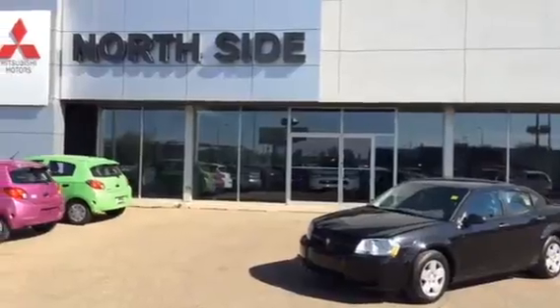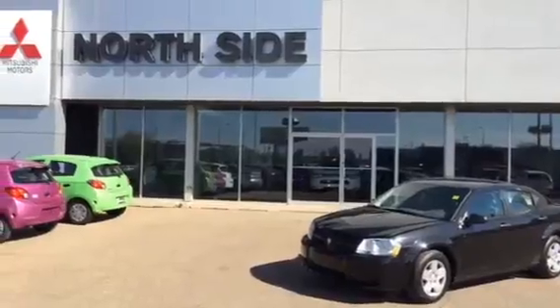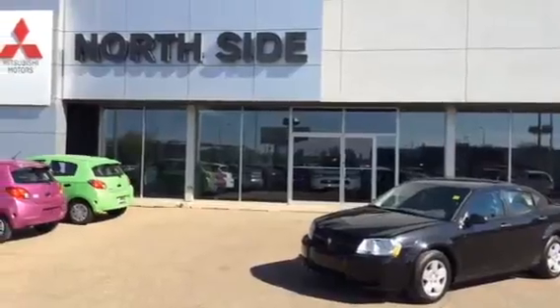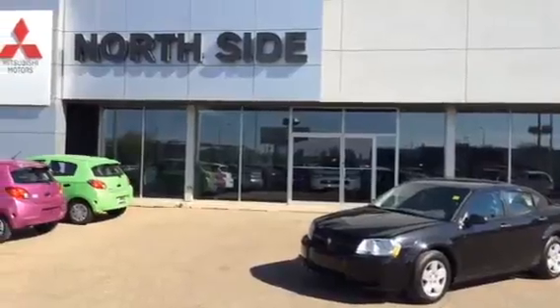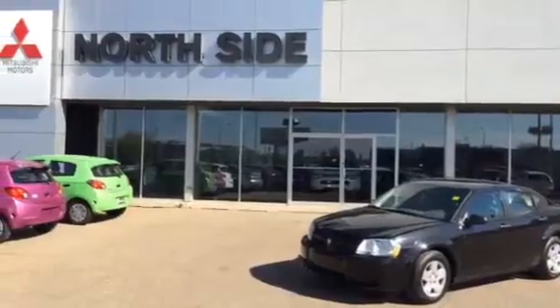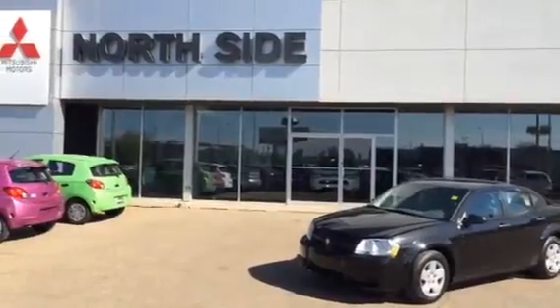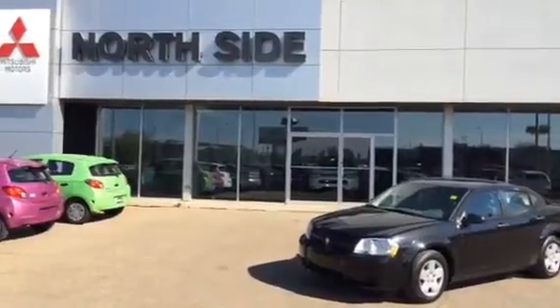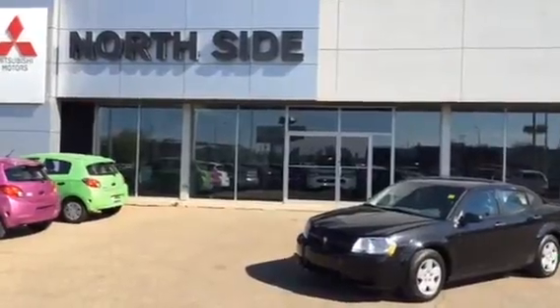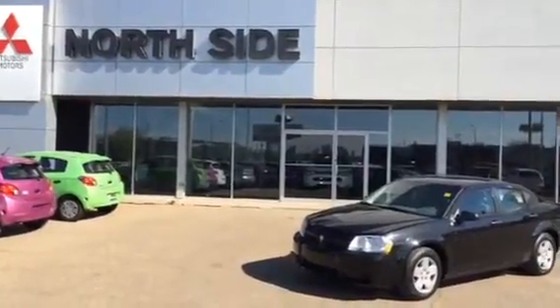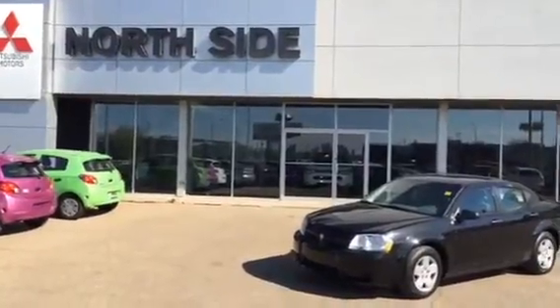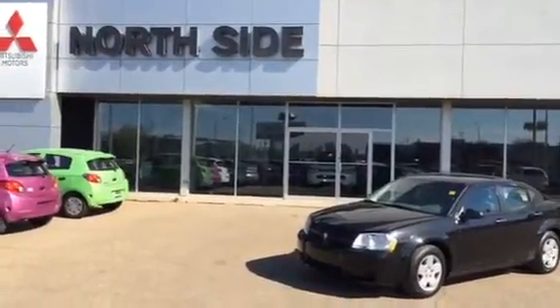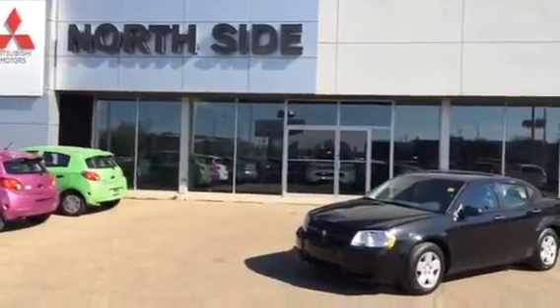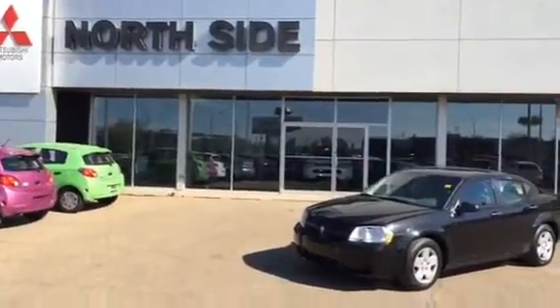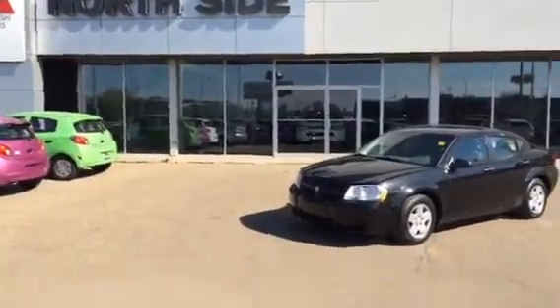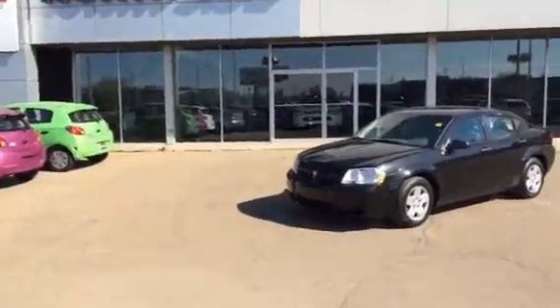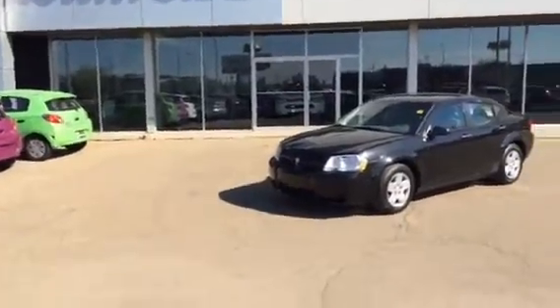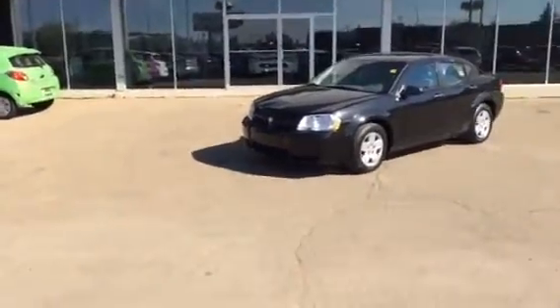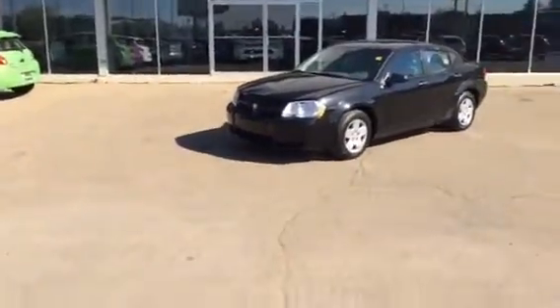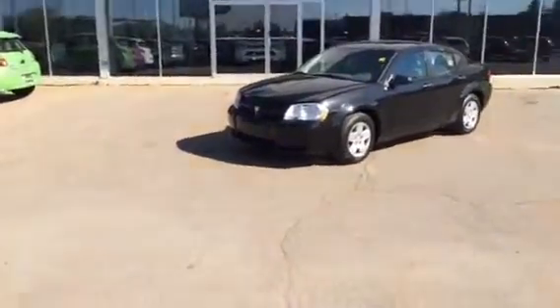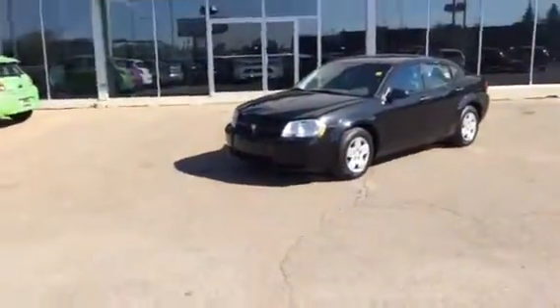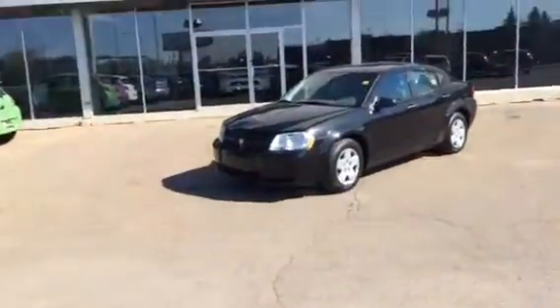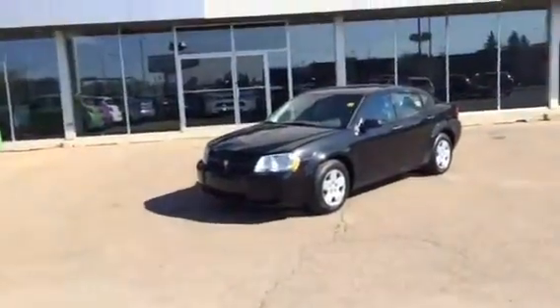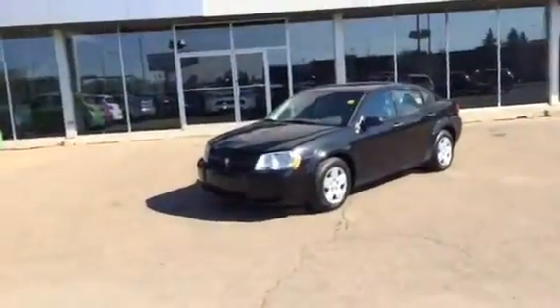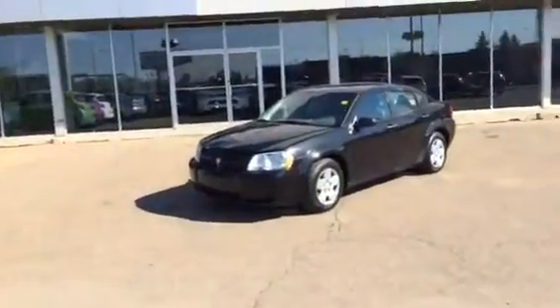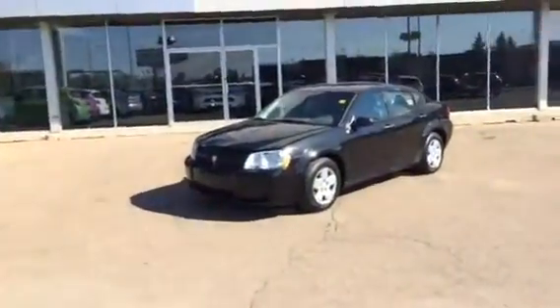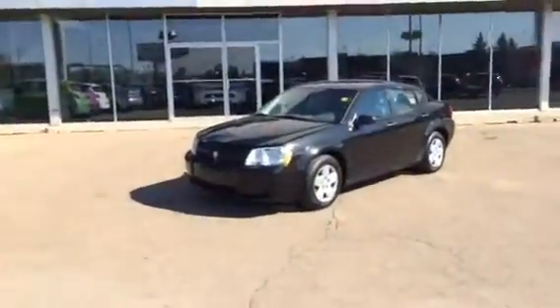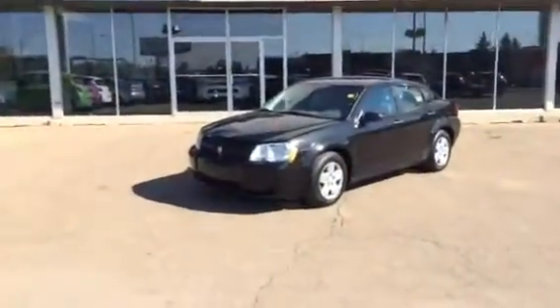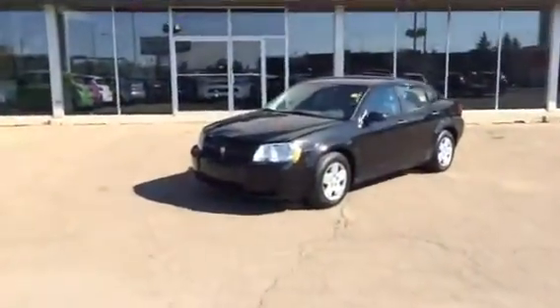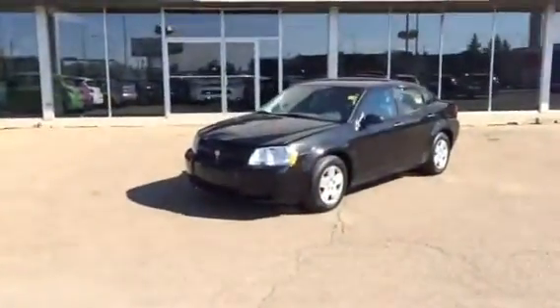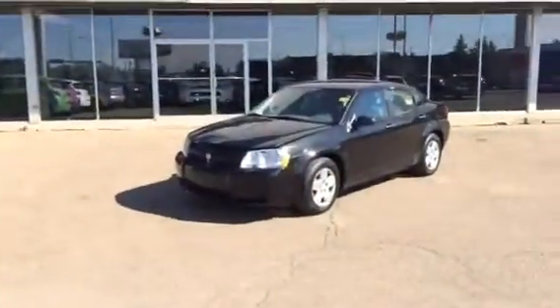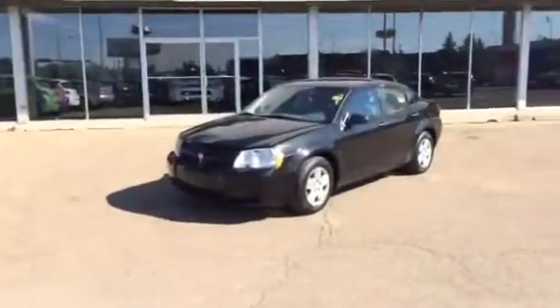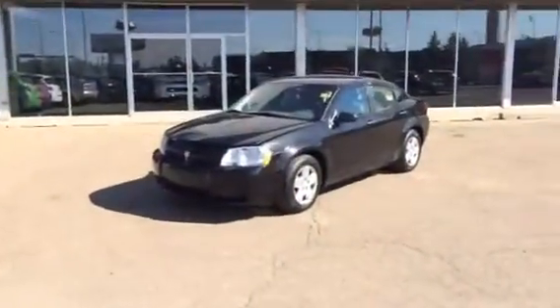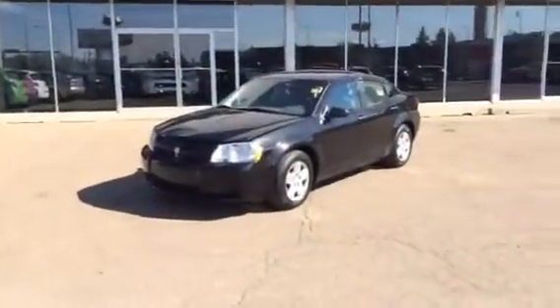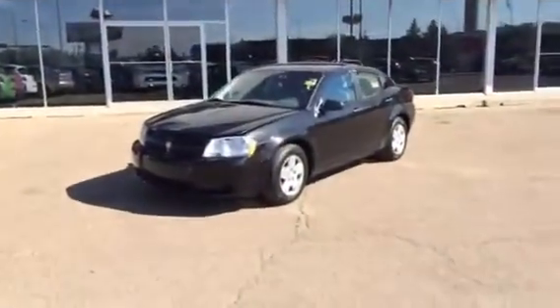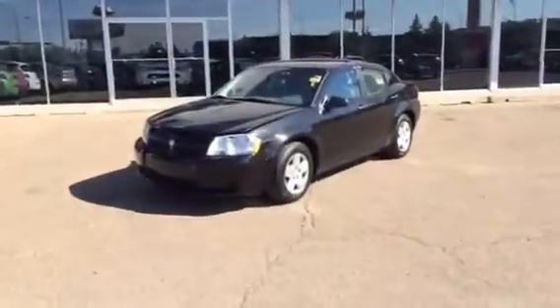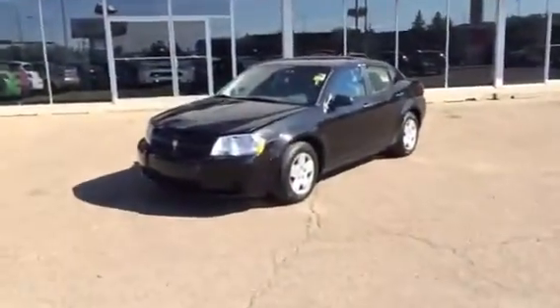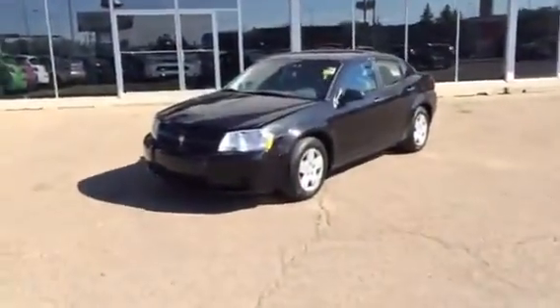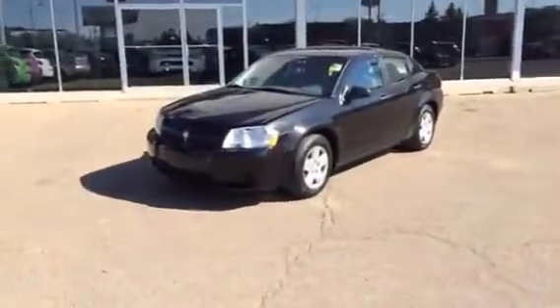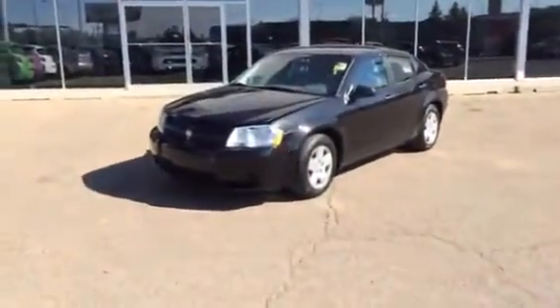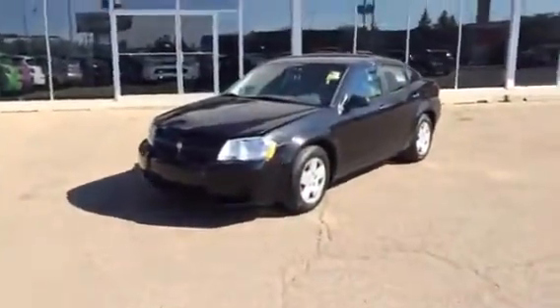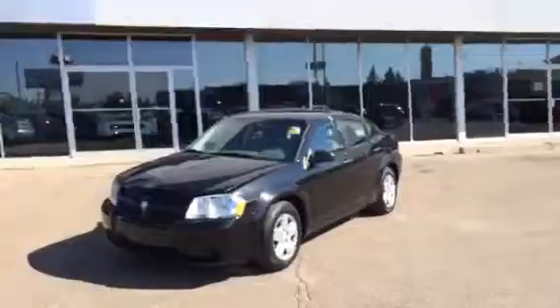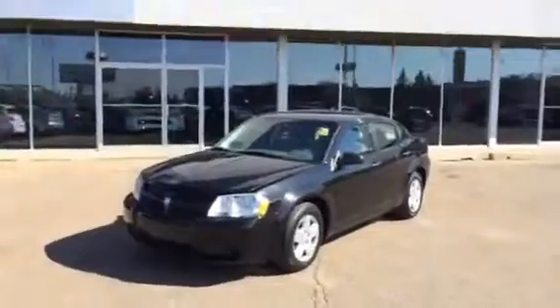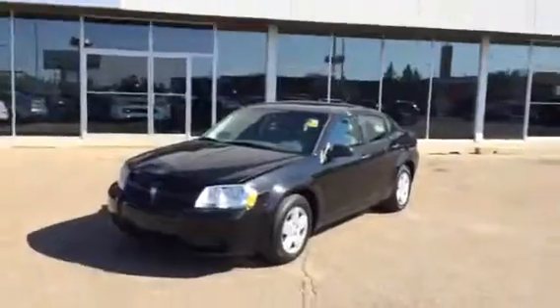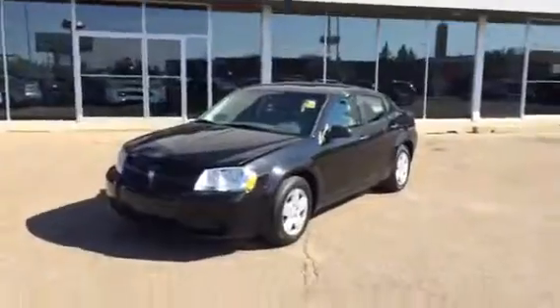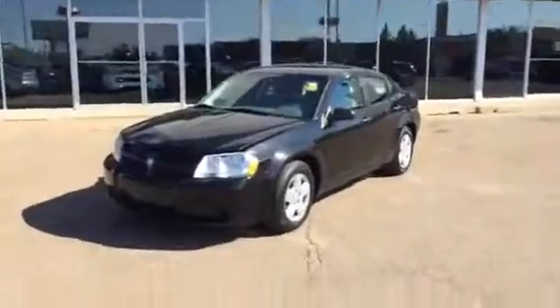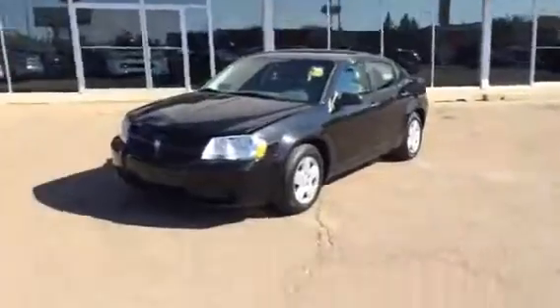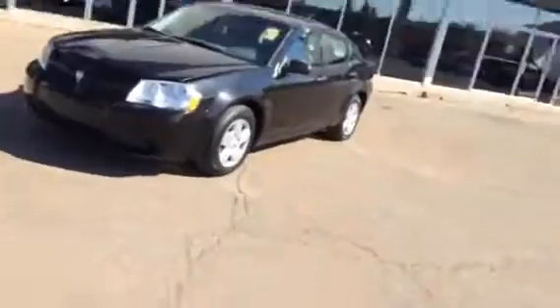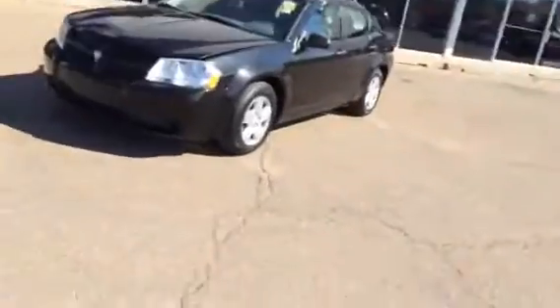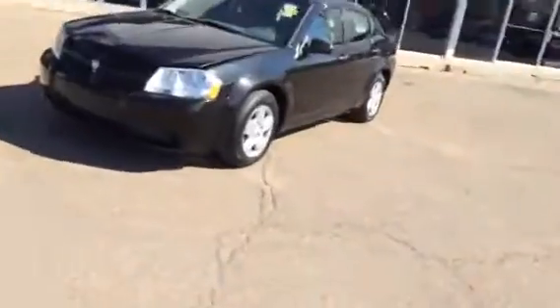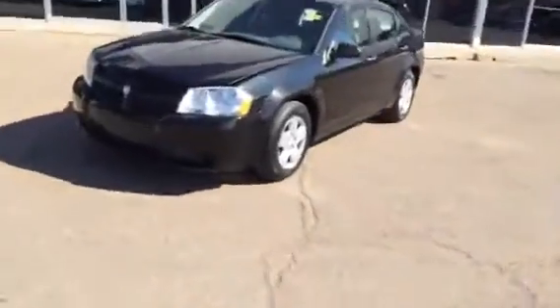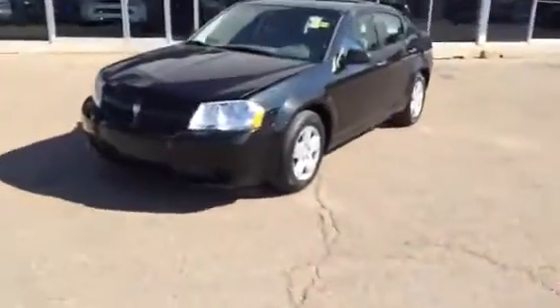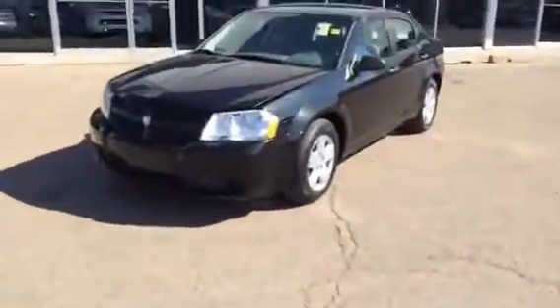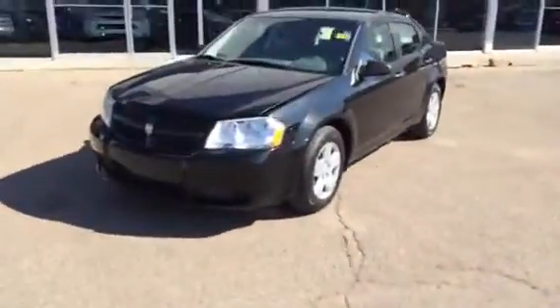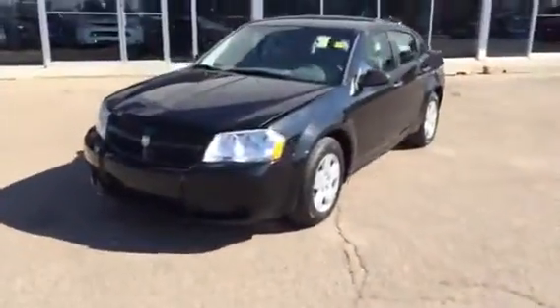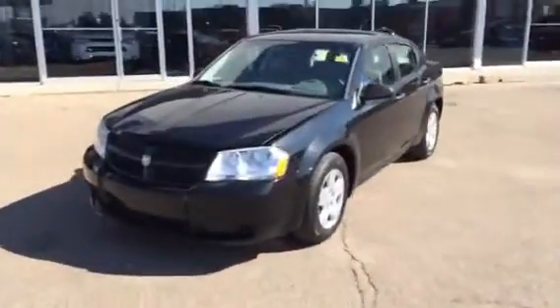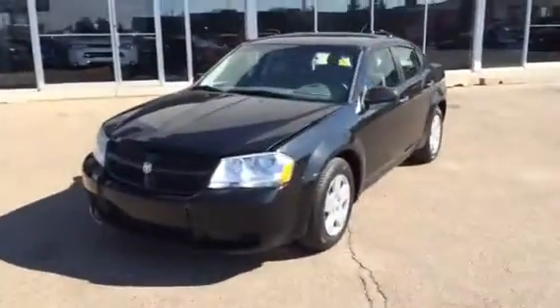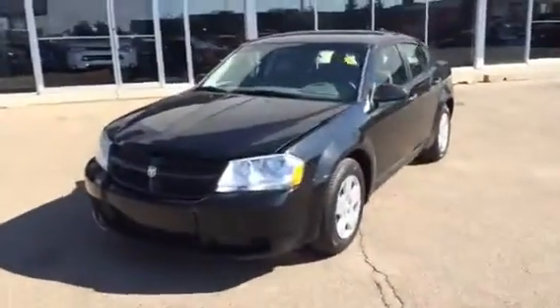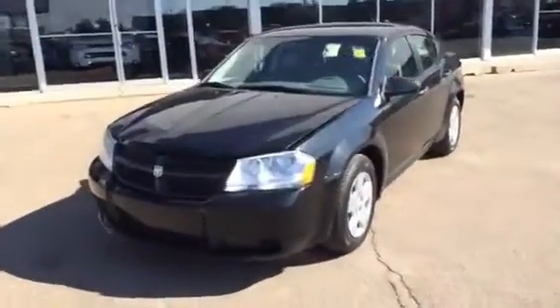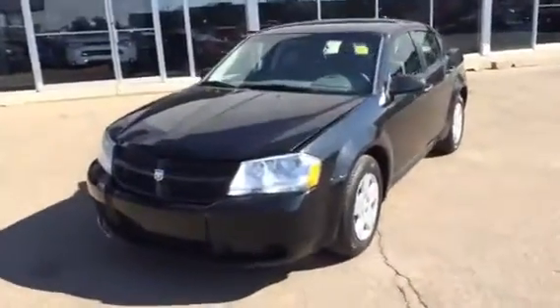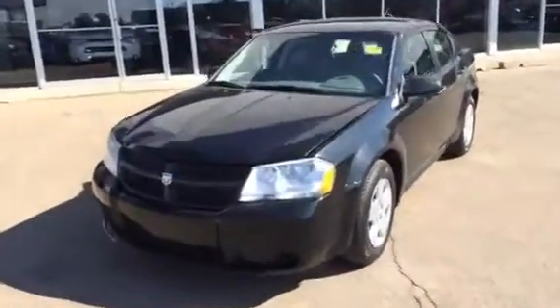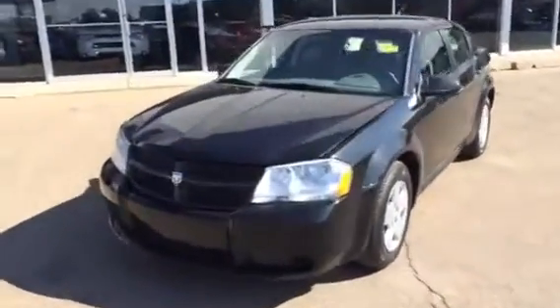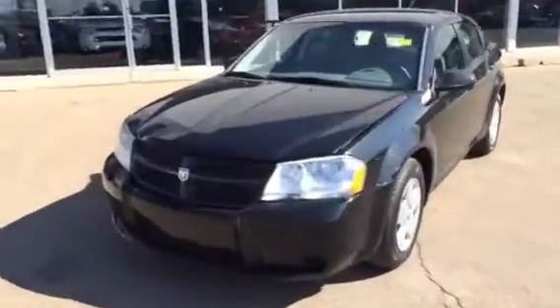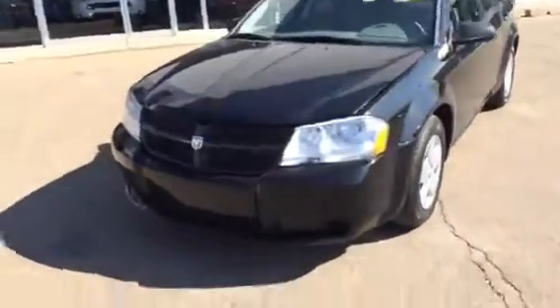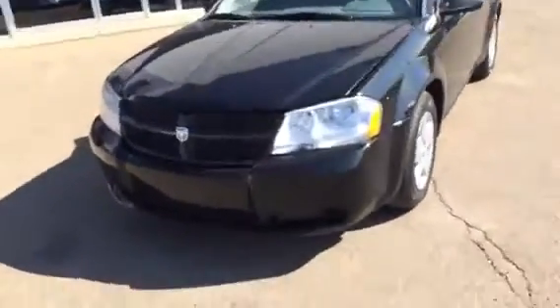Hey Dave, this is Jesse Fleming here from Northside Mitsubishi. I'm standing in front of a 2008 Dodge Avenger, the one that you had inquired on.